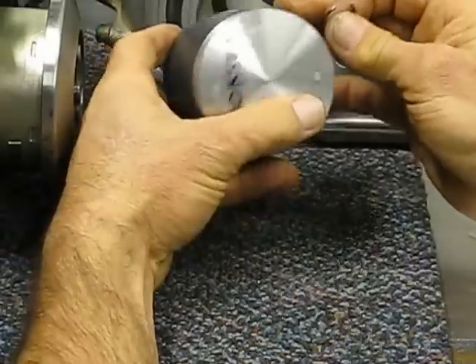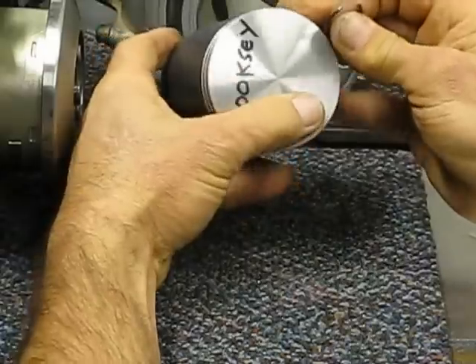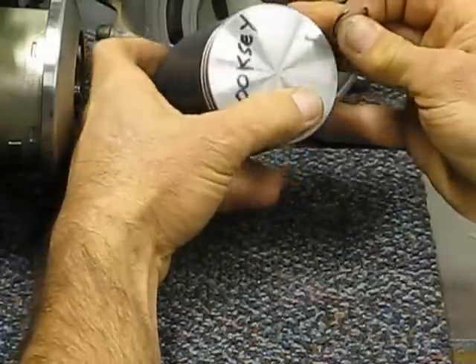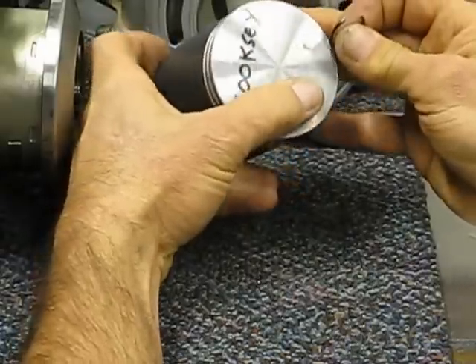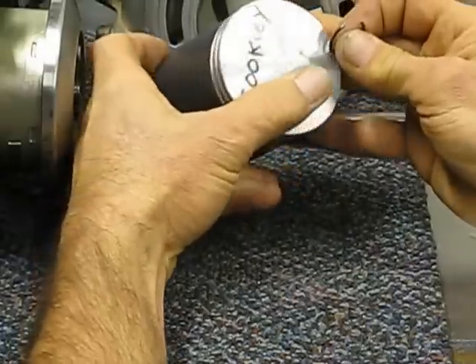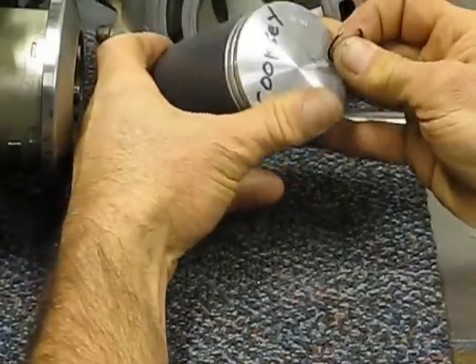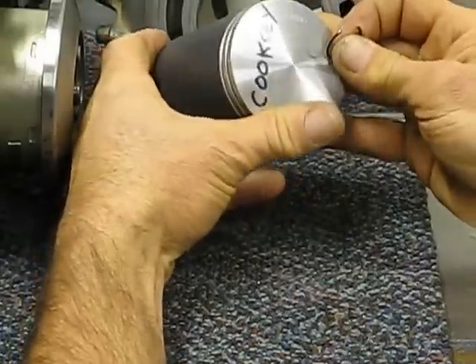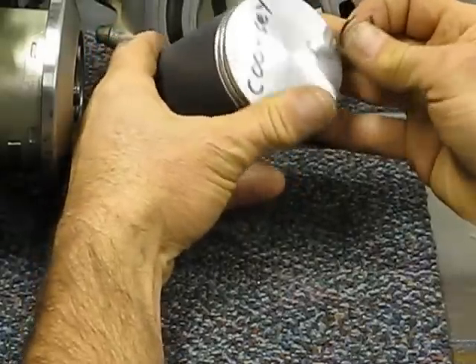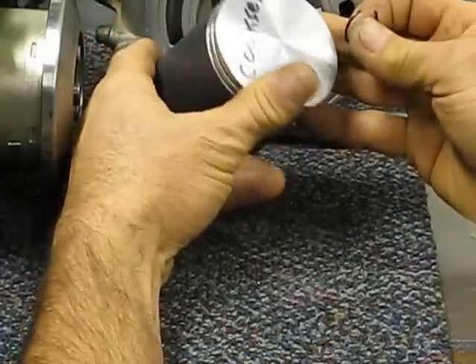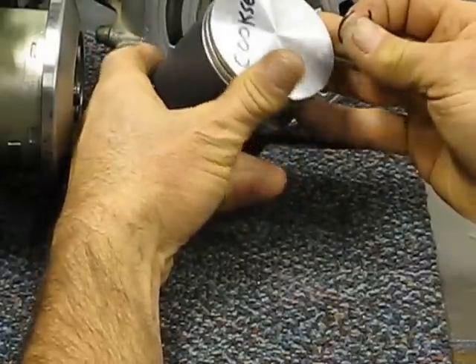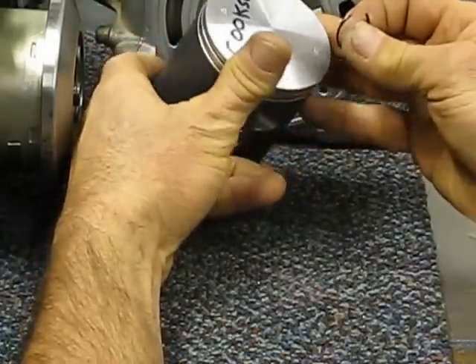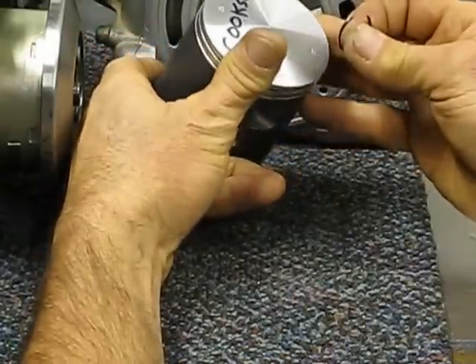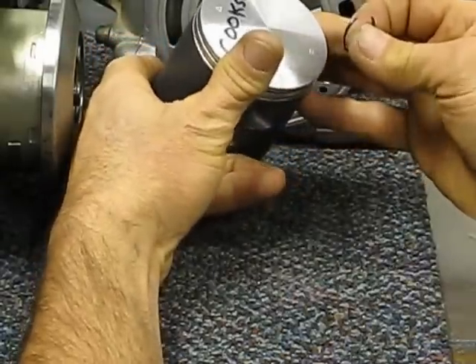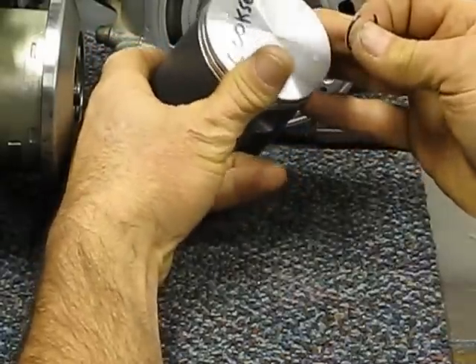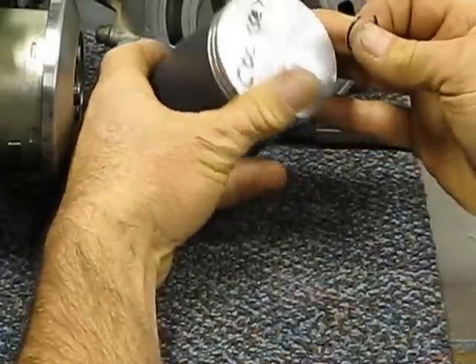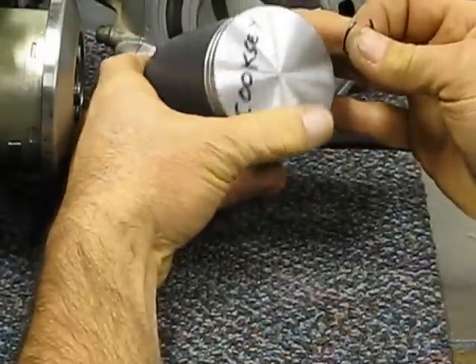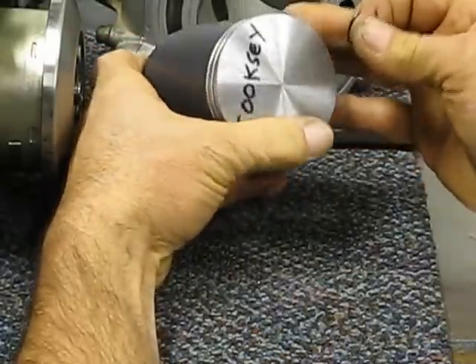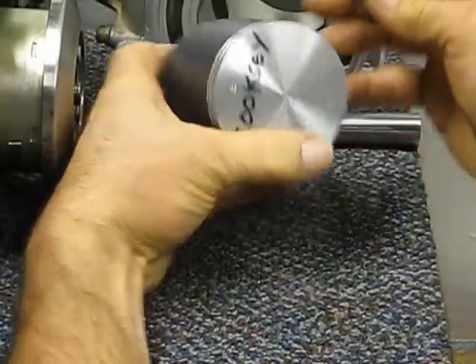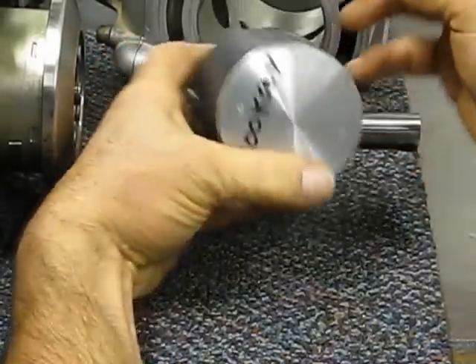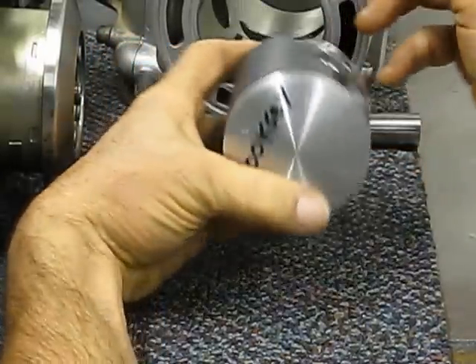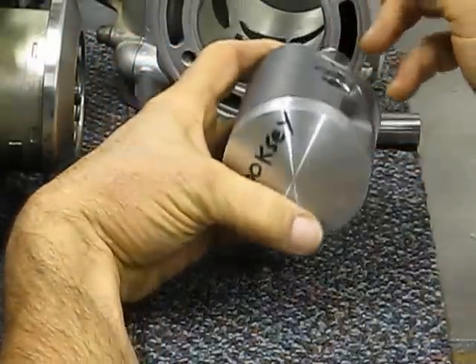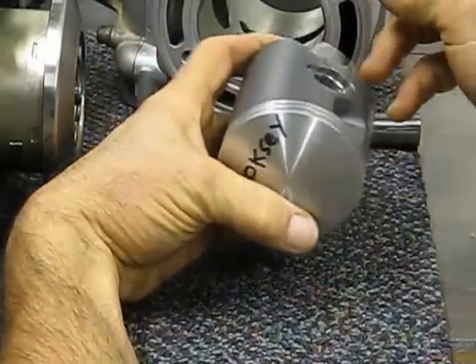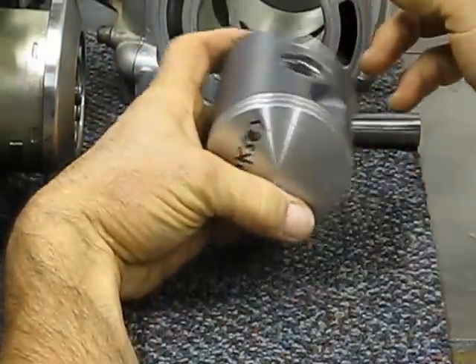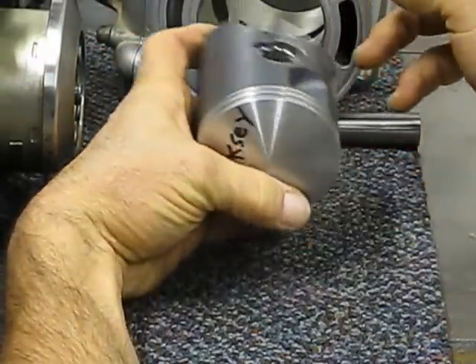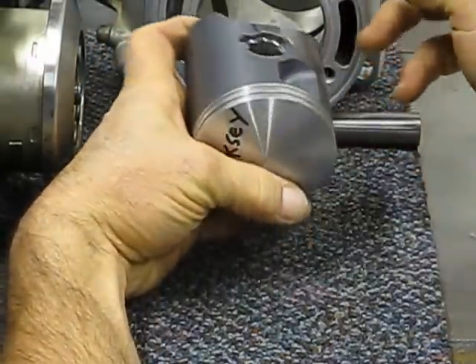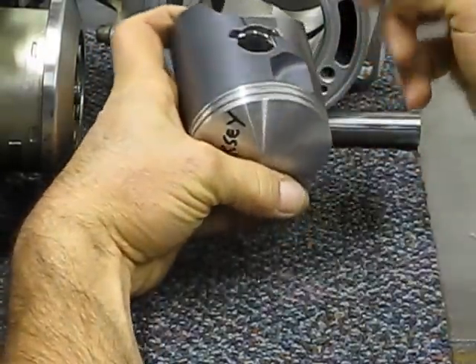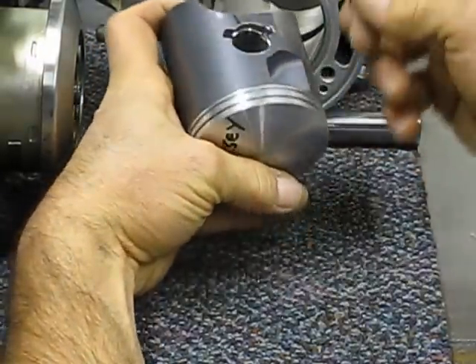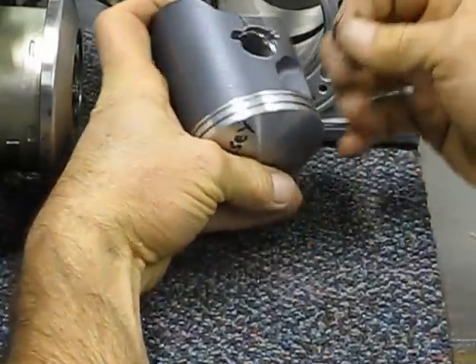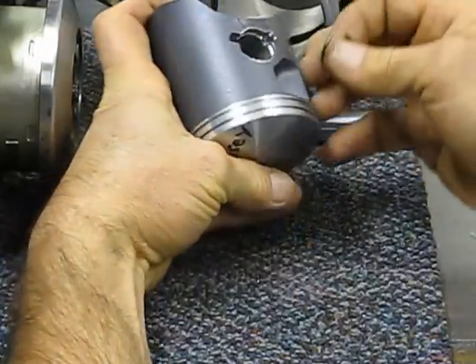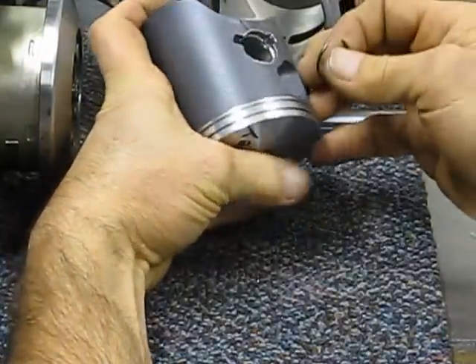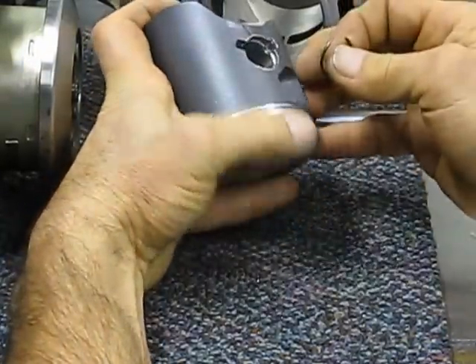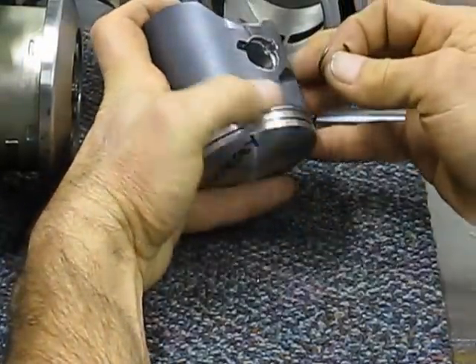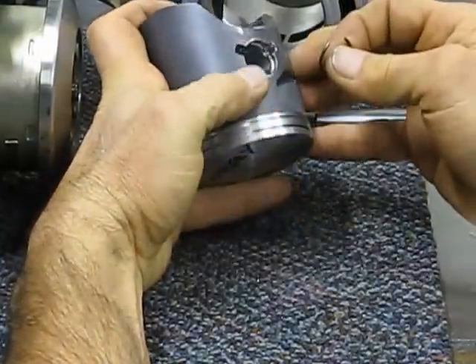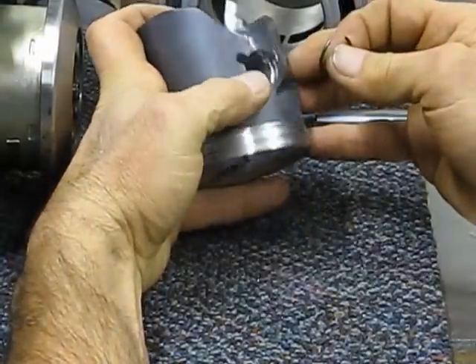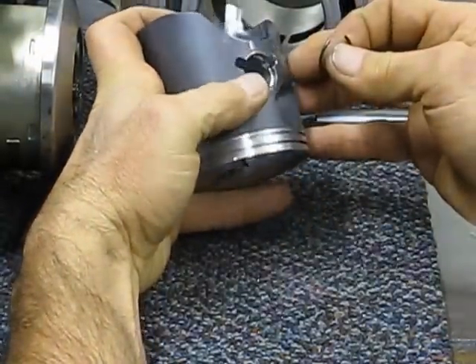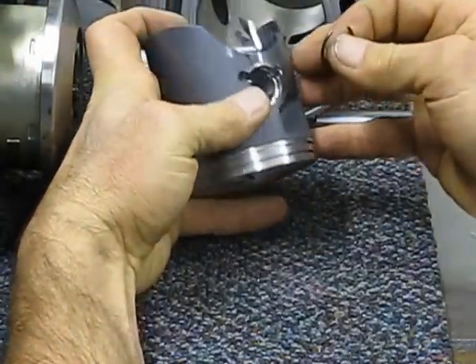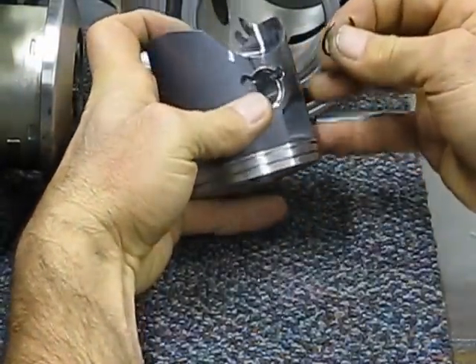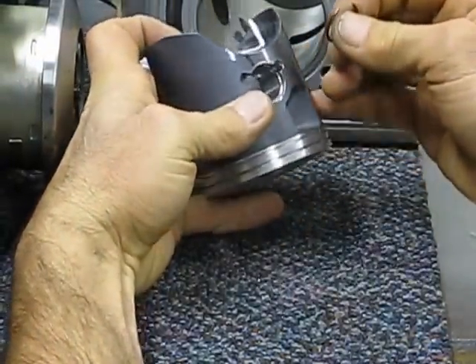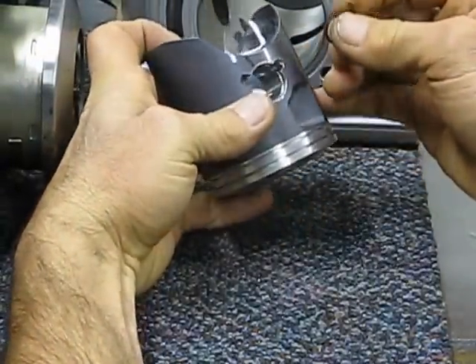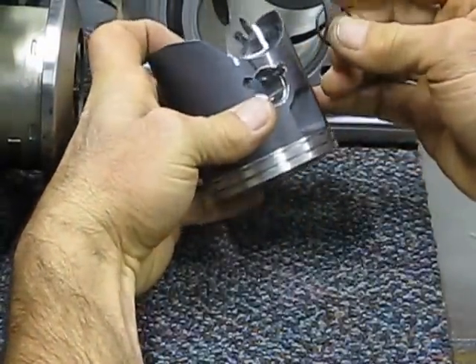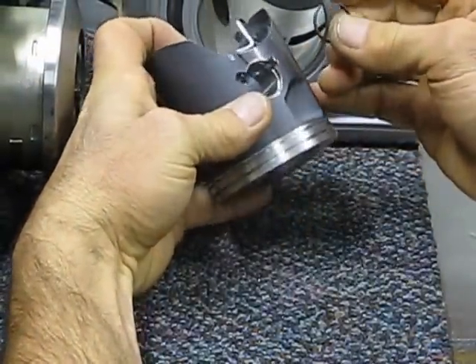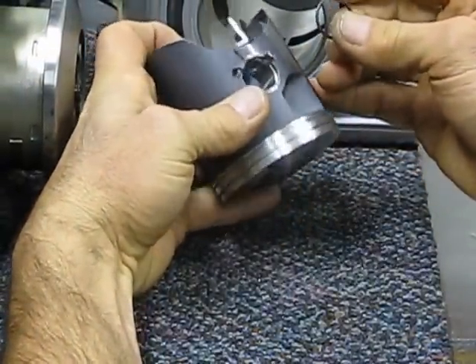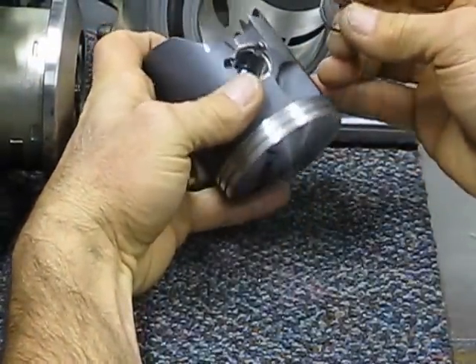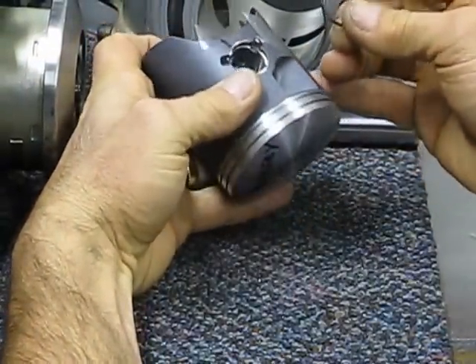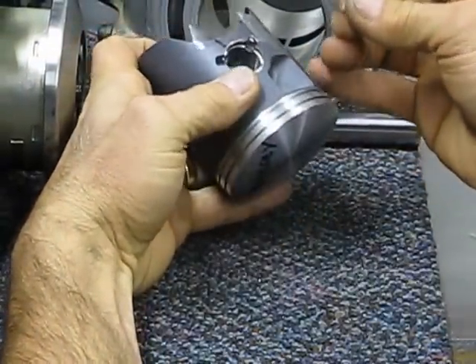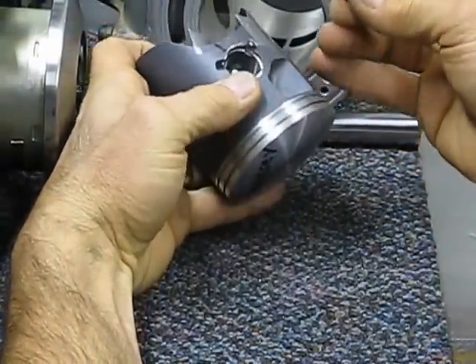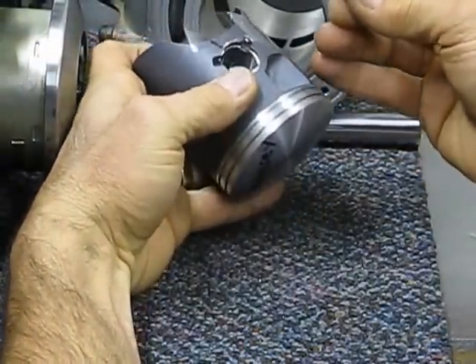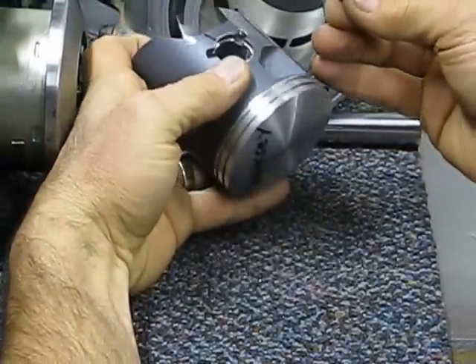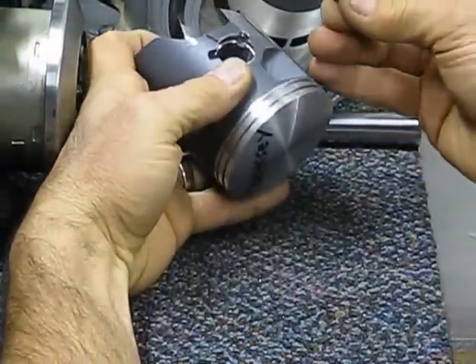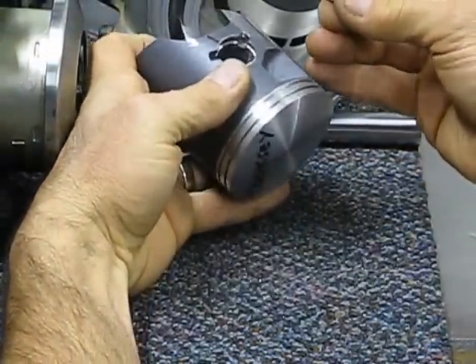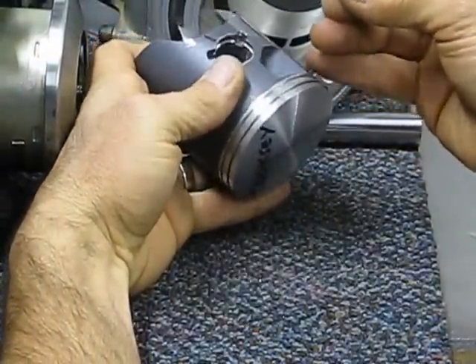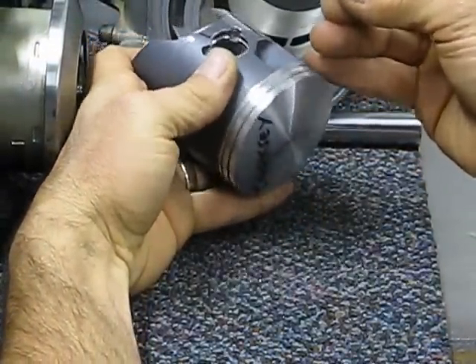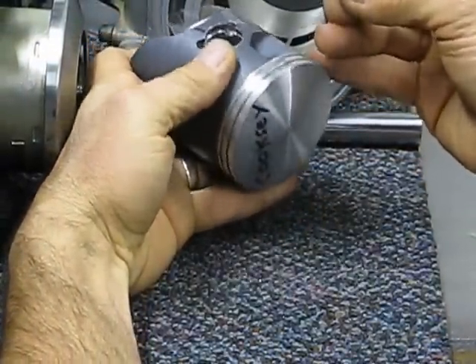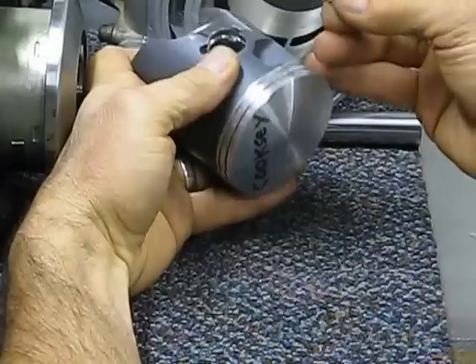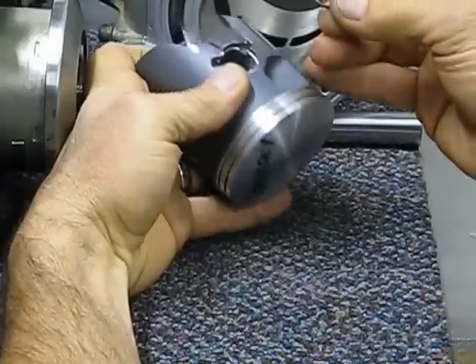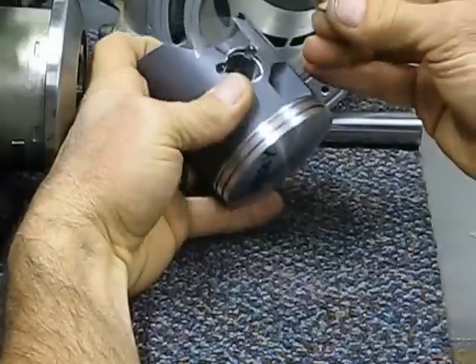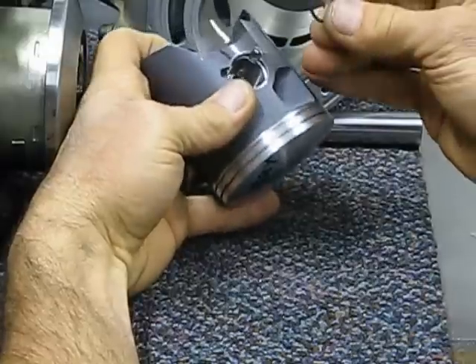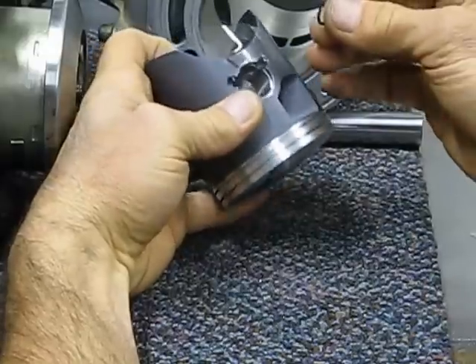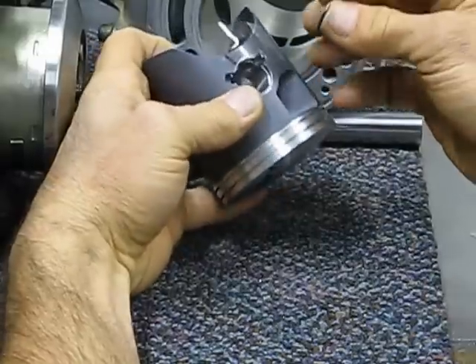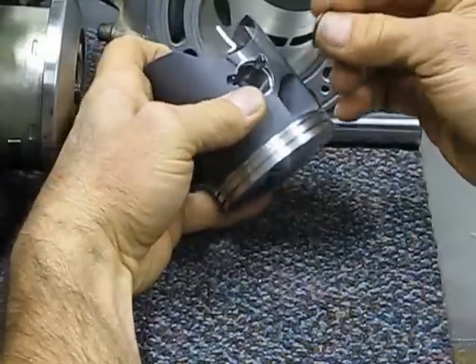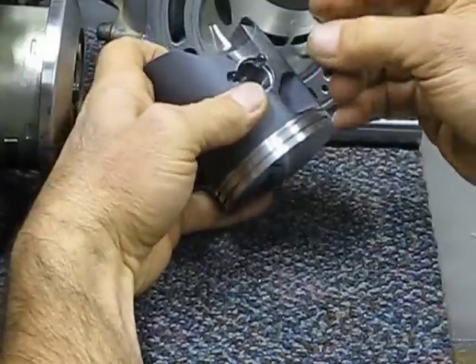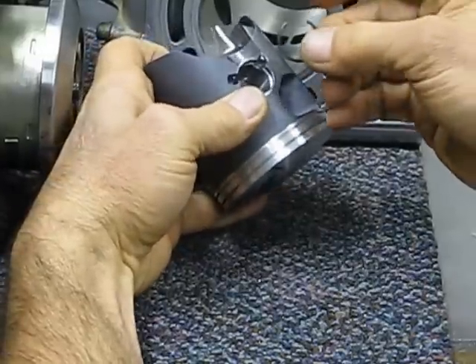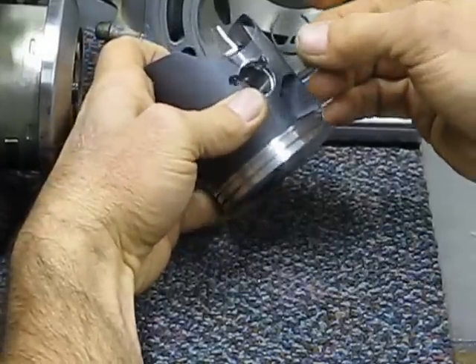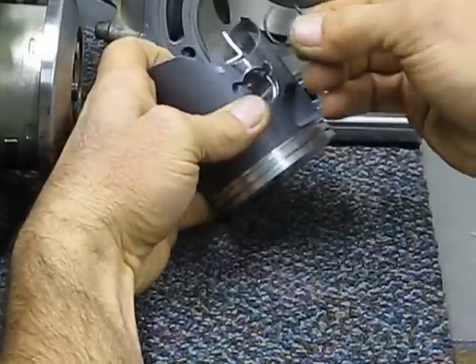I've got my new Vertex piston. I just sent the cylinder off for replating. I'll show you my method.